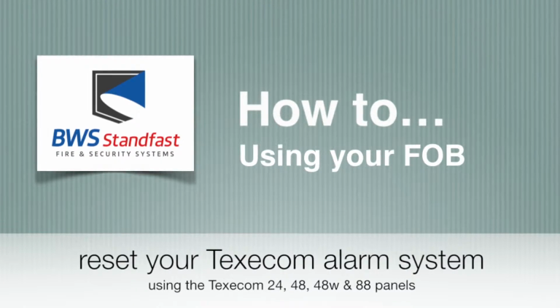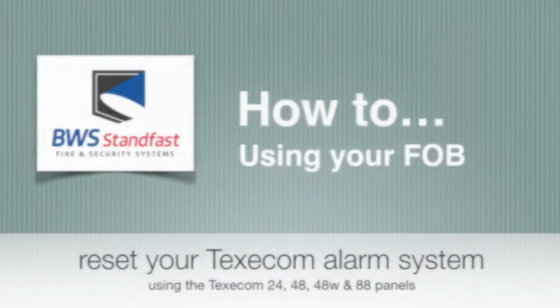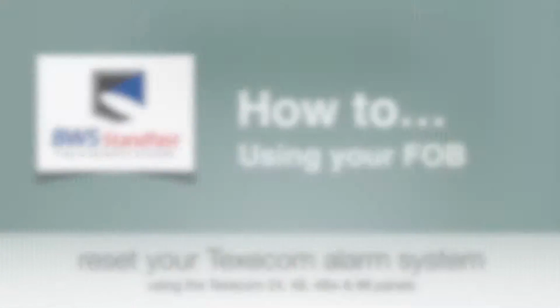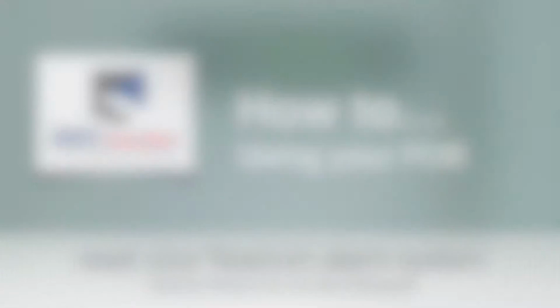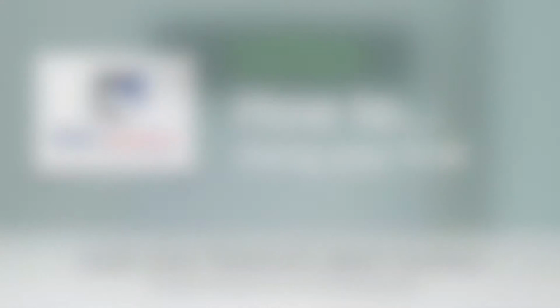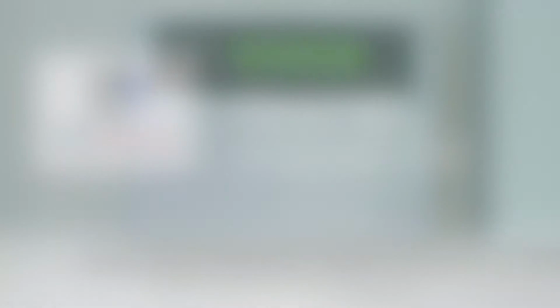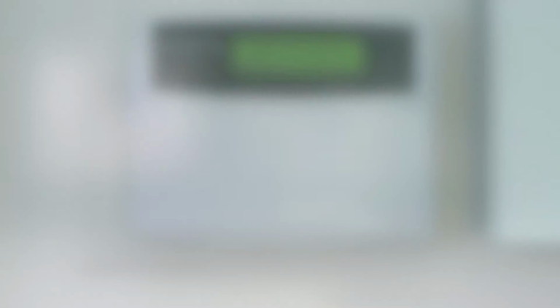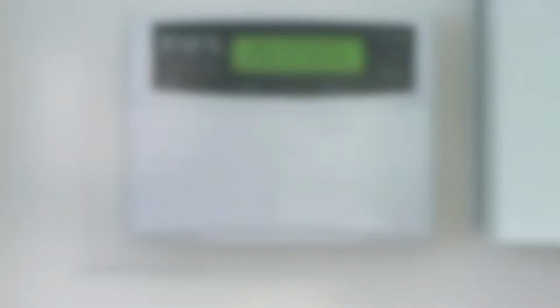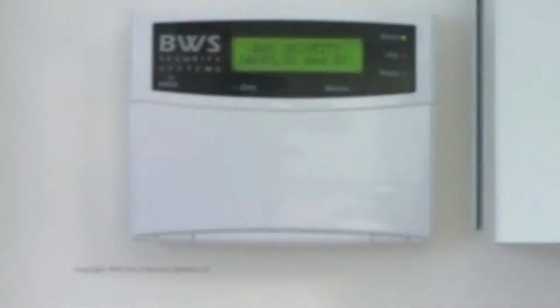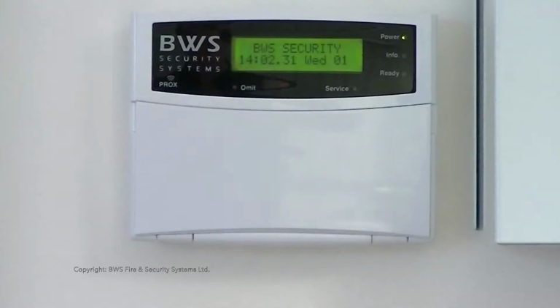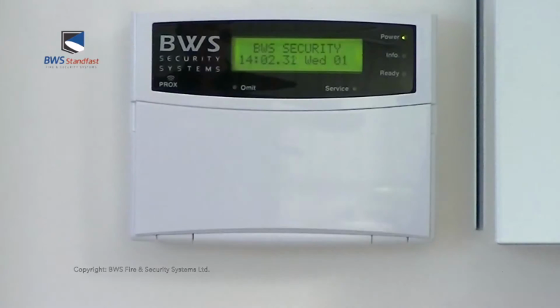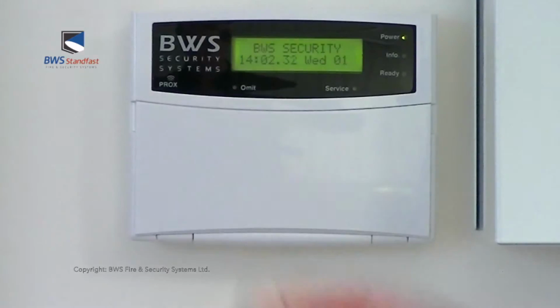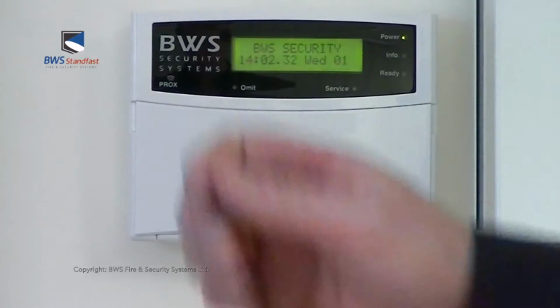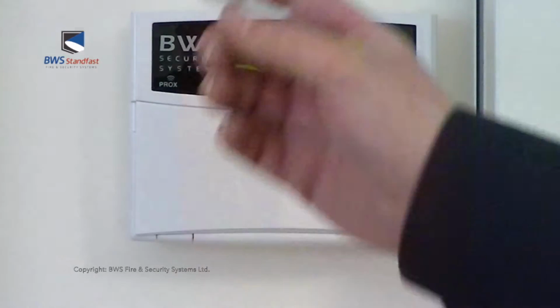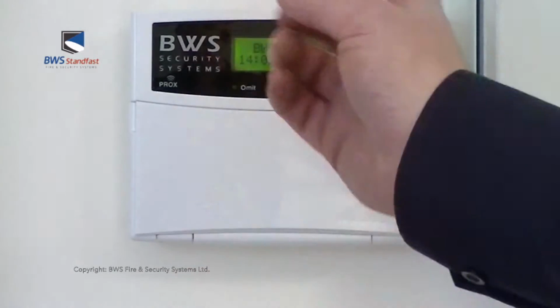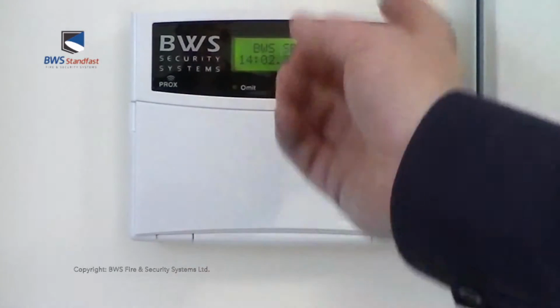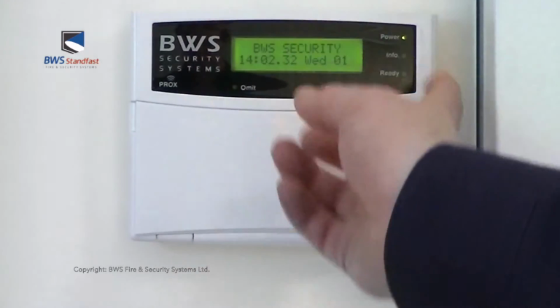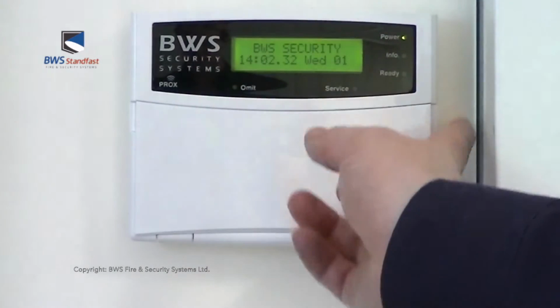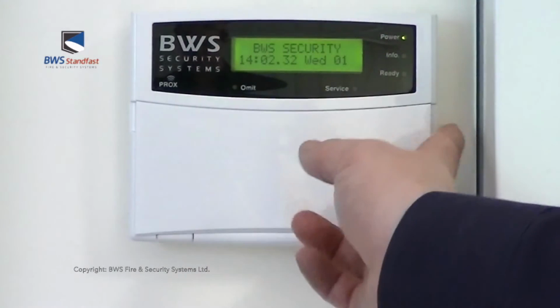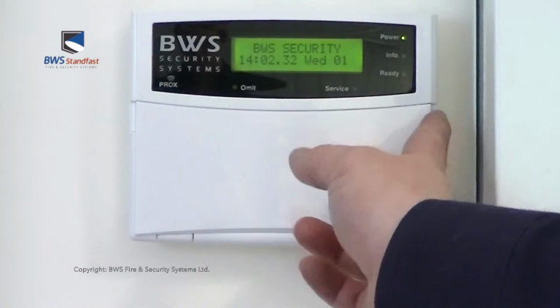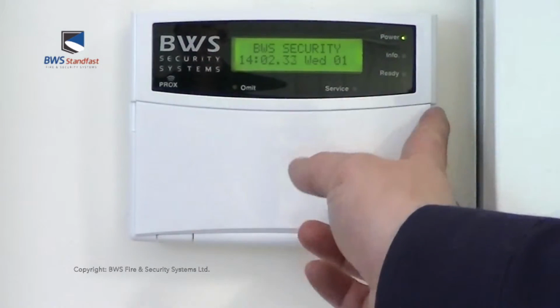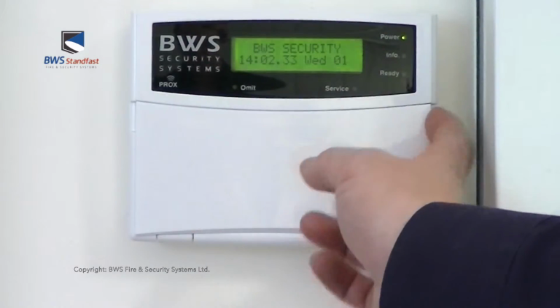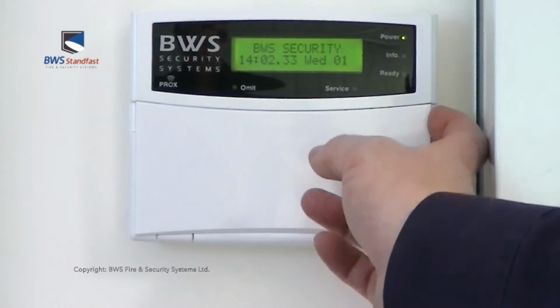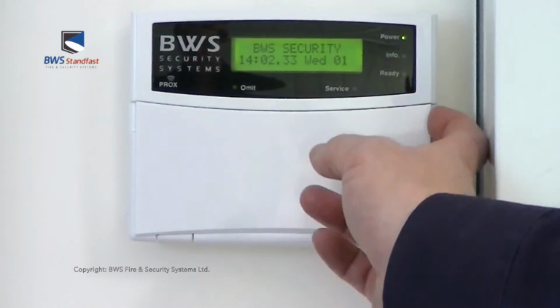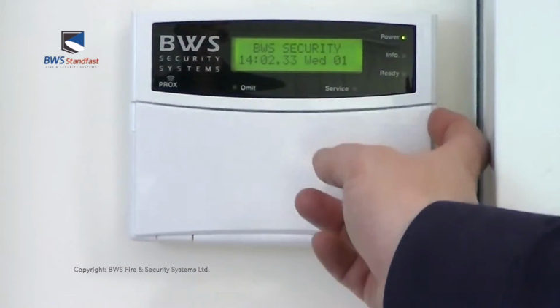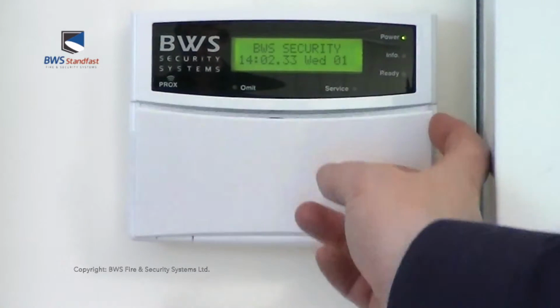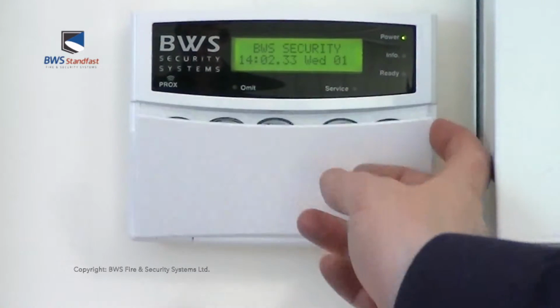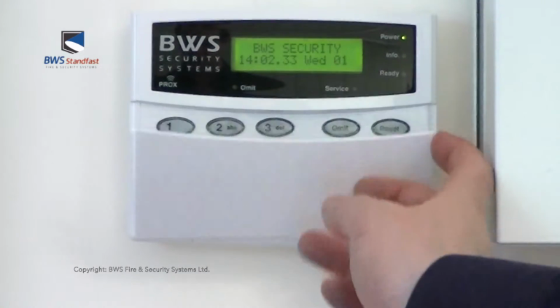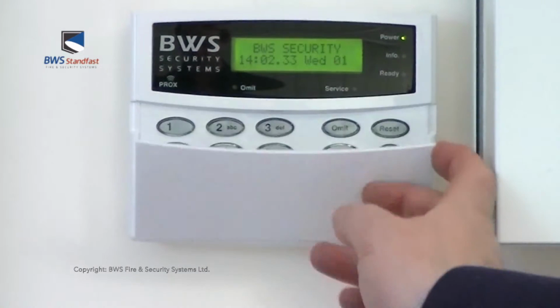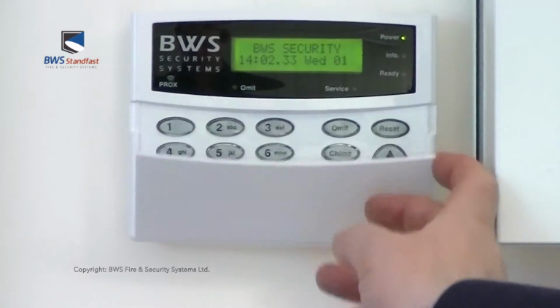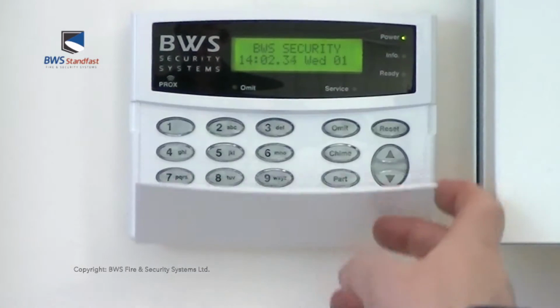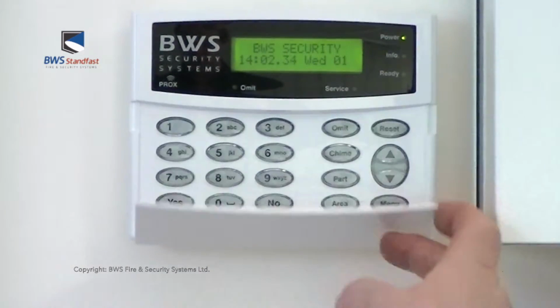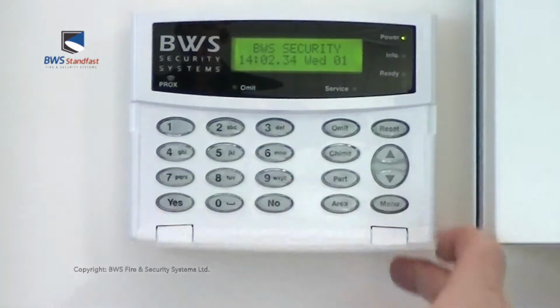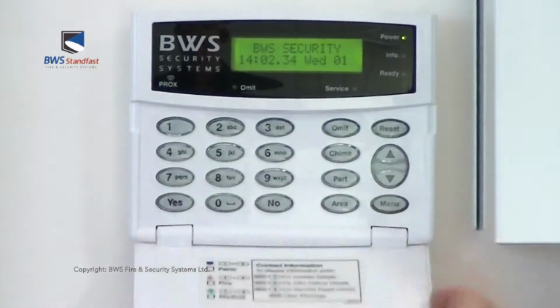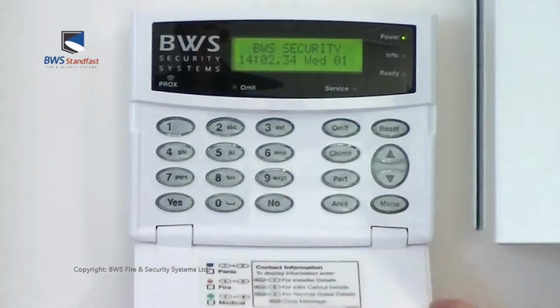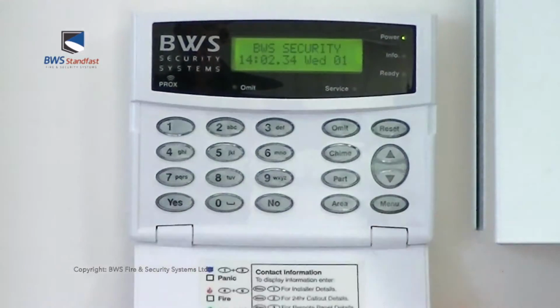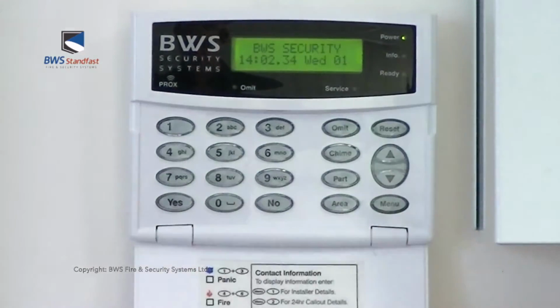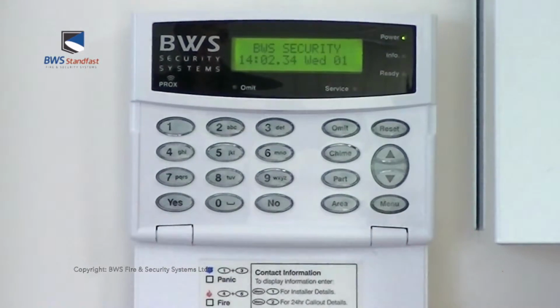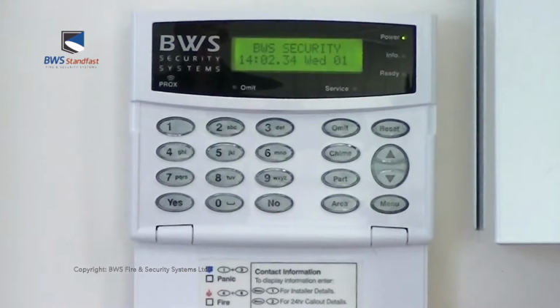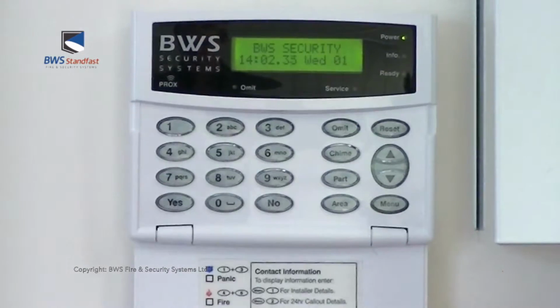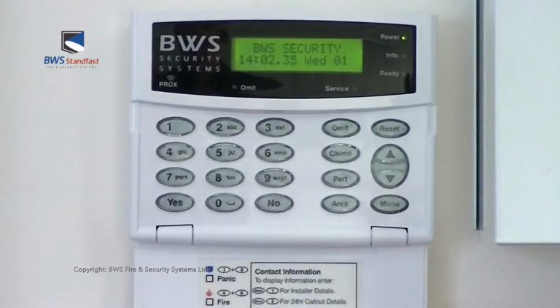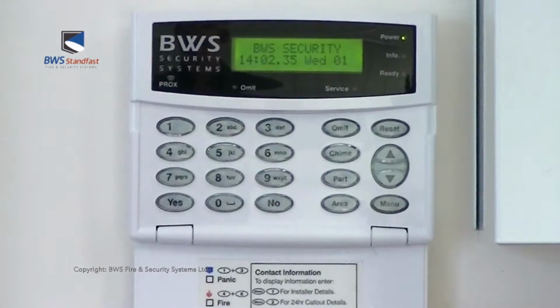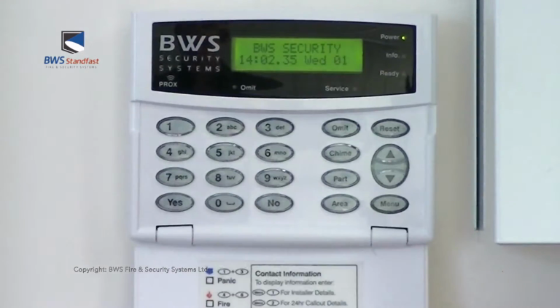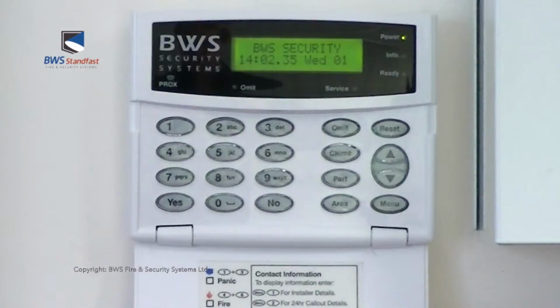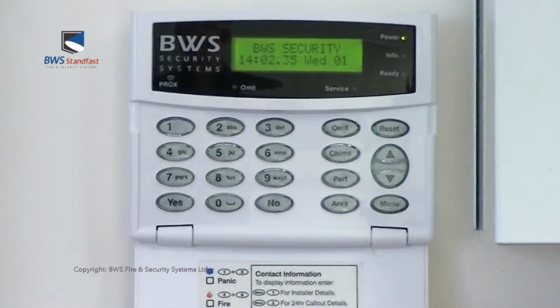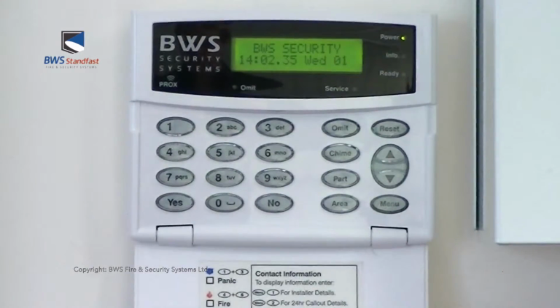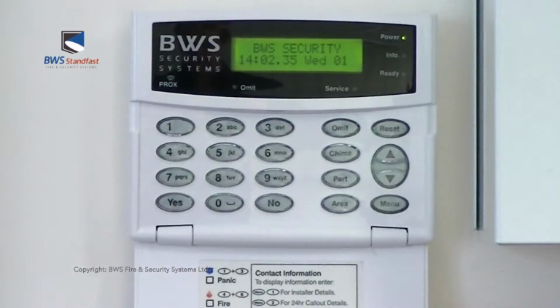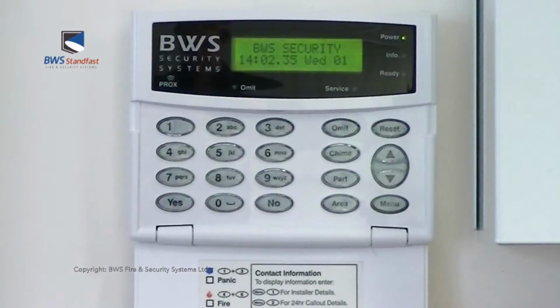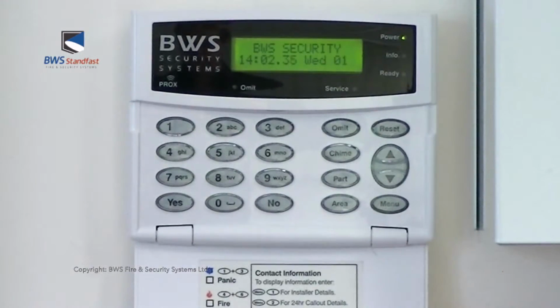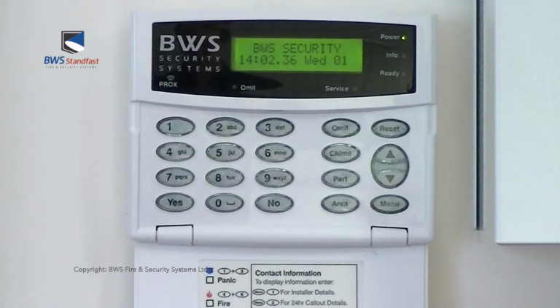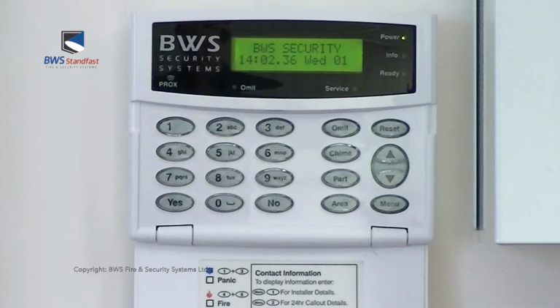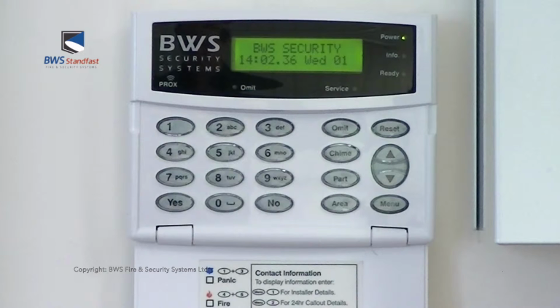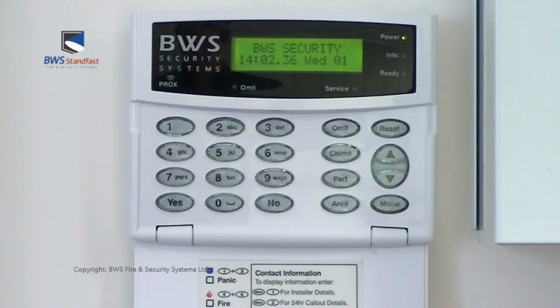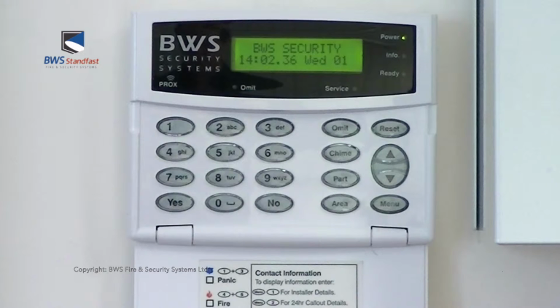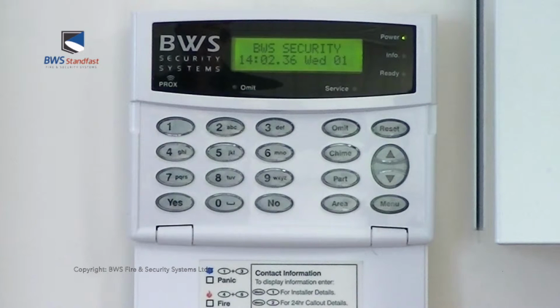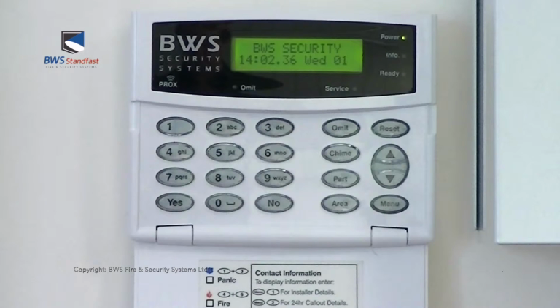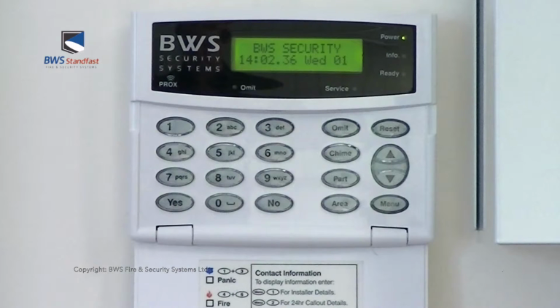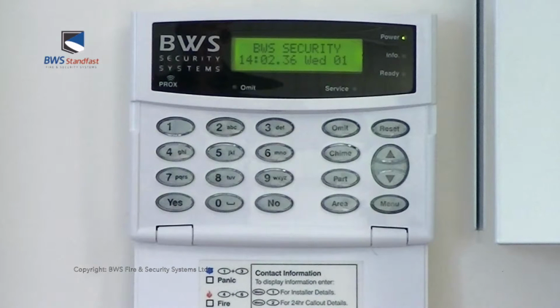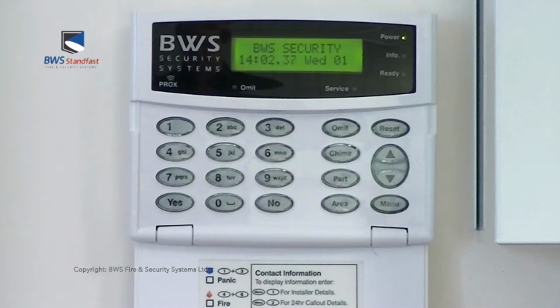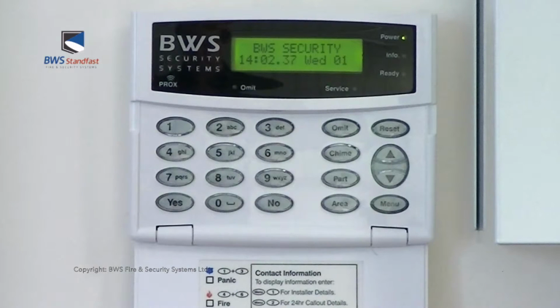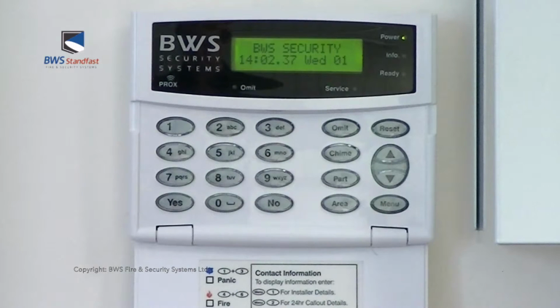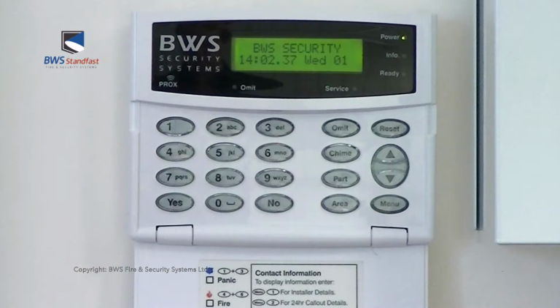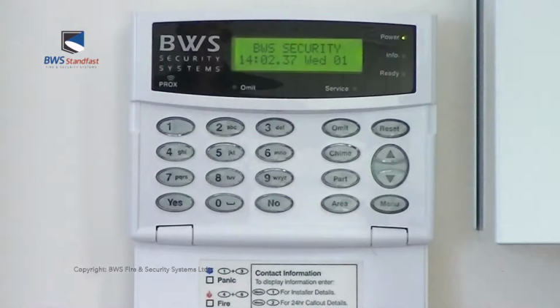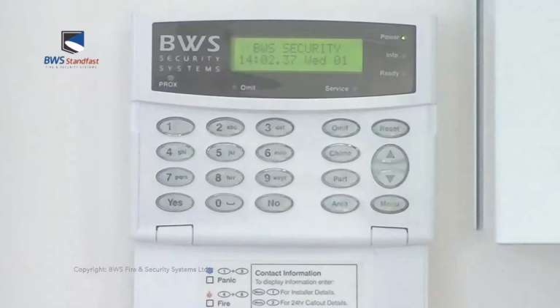Today we'll be demonstrating user functionality of the Texcom Premier Elite panel.